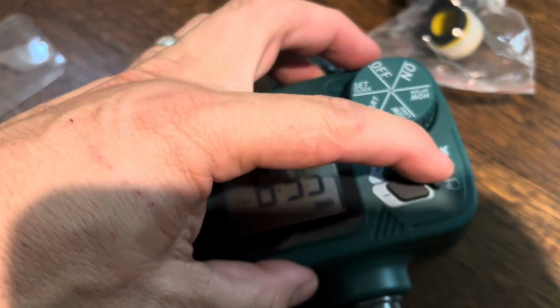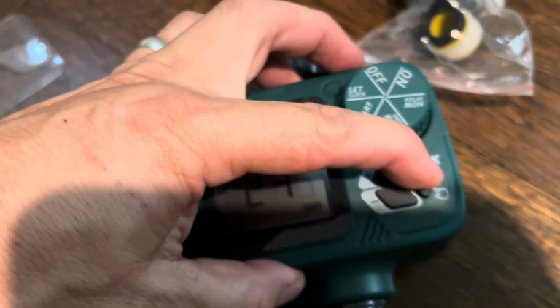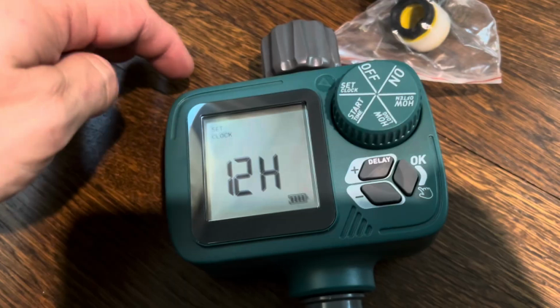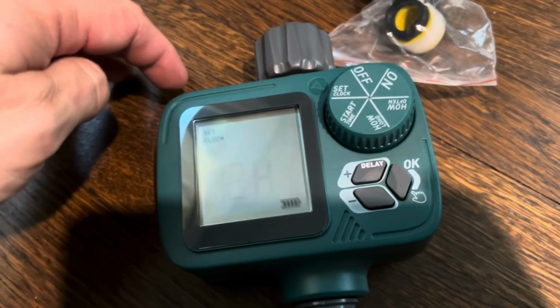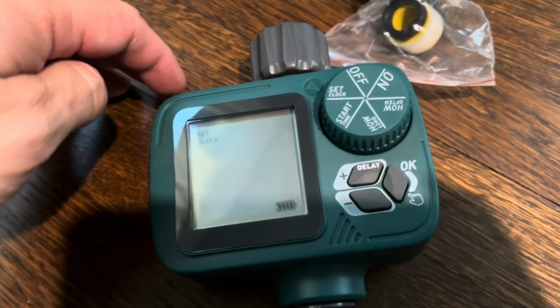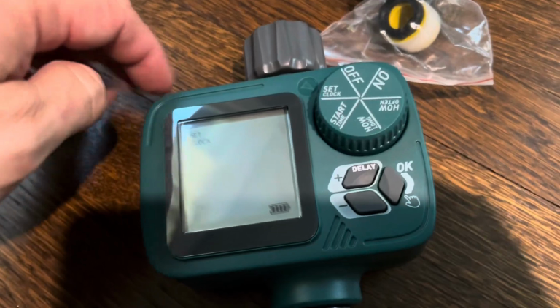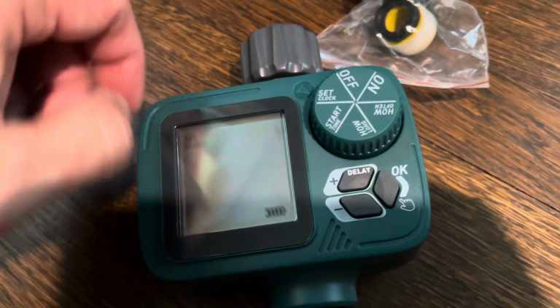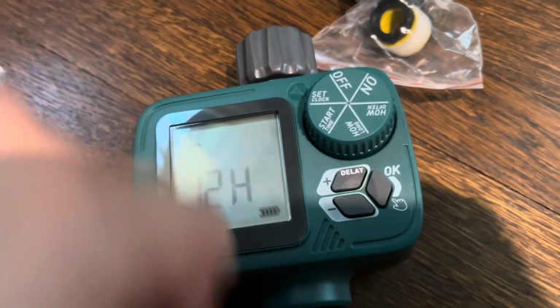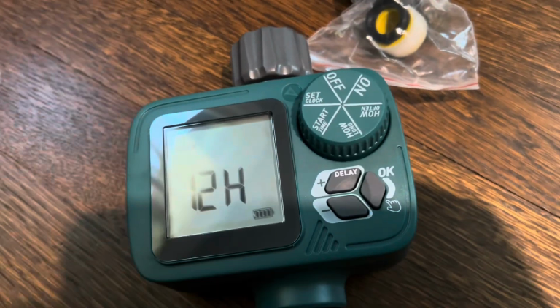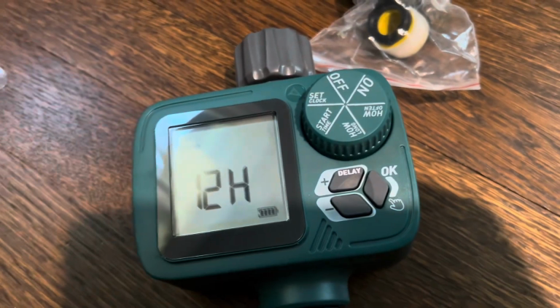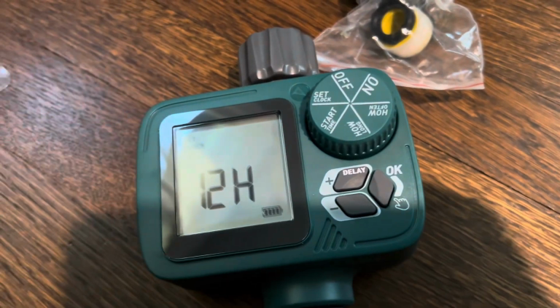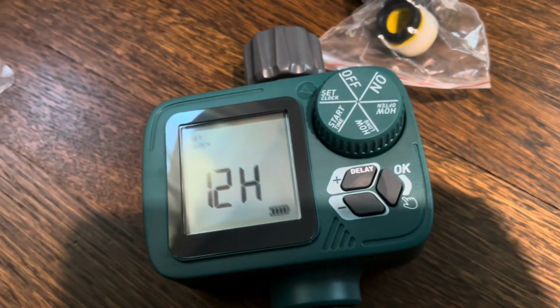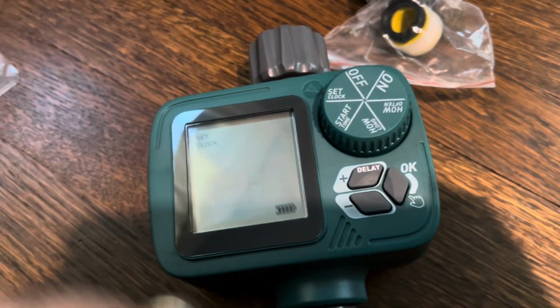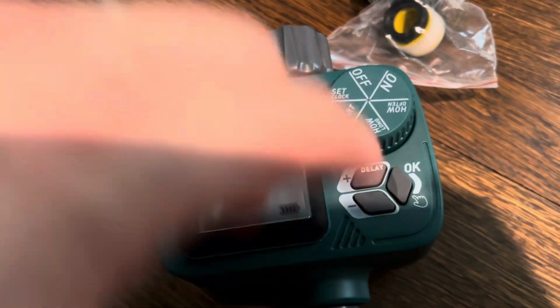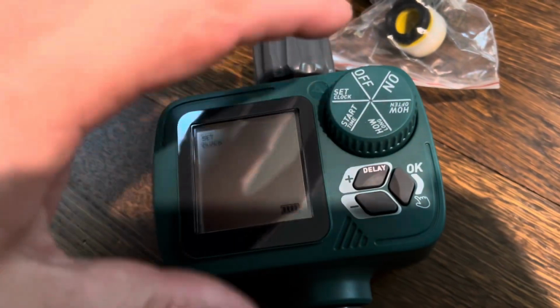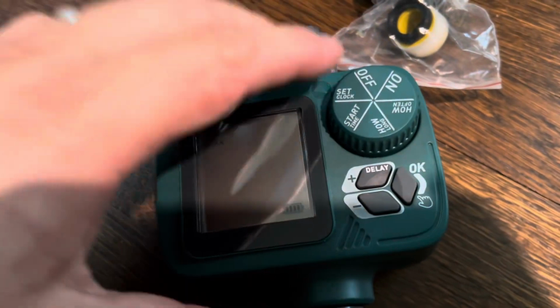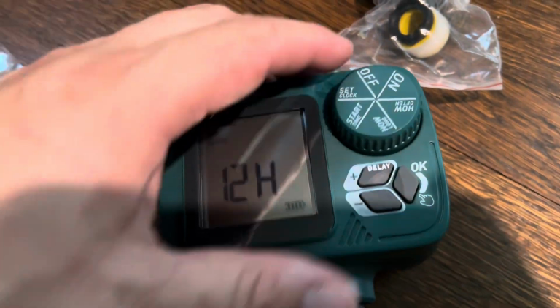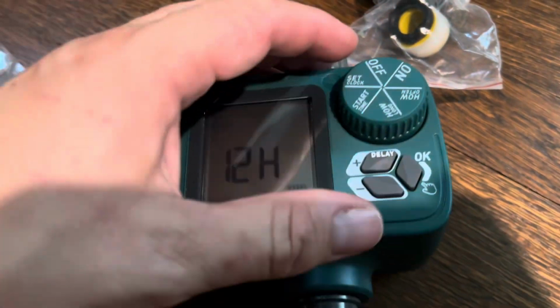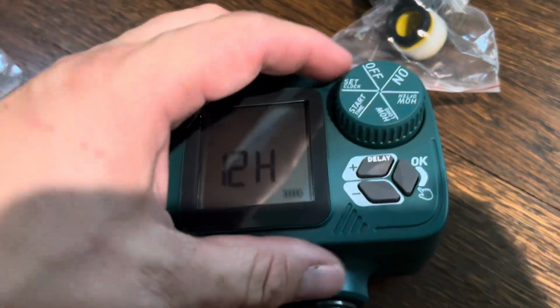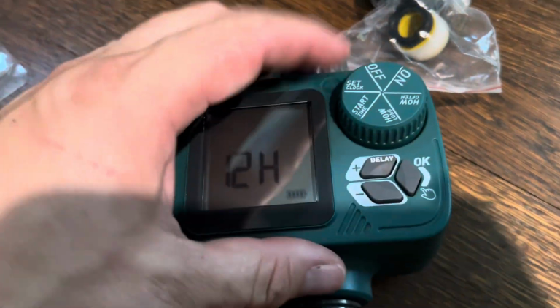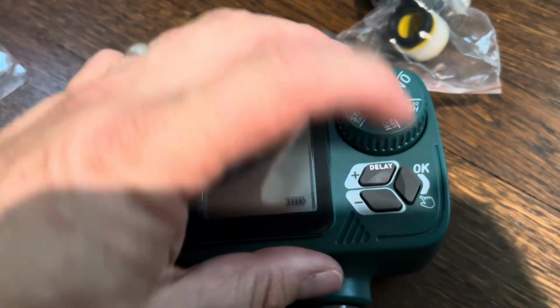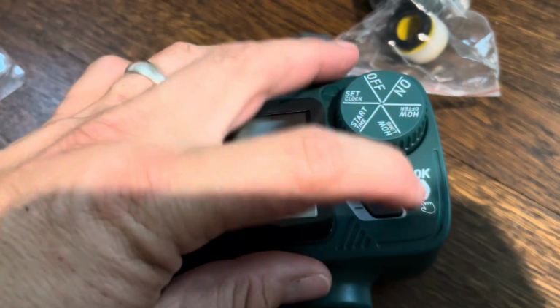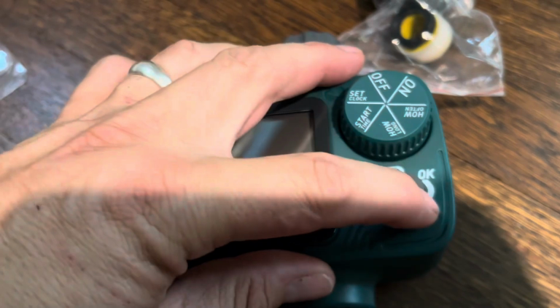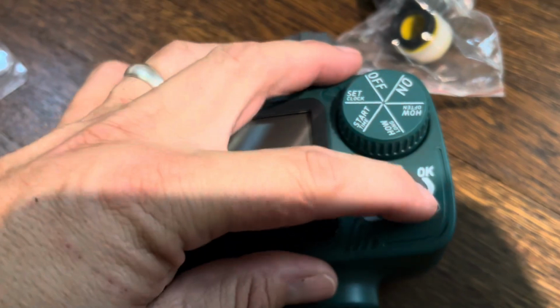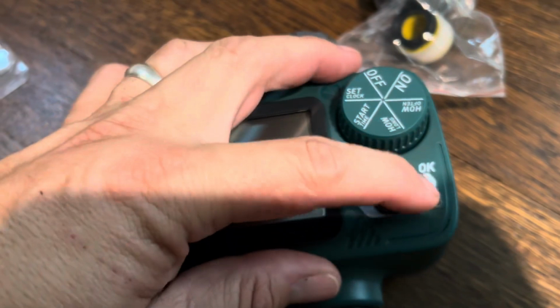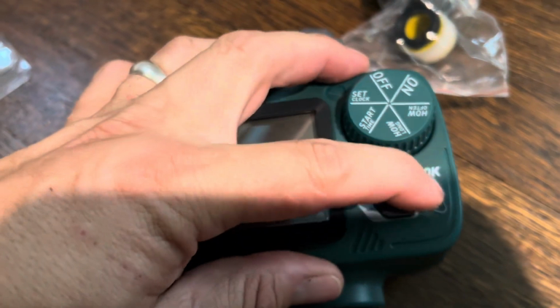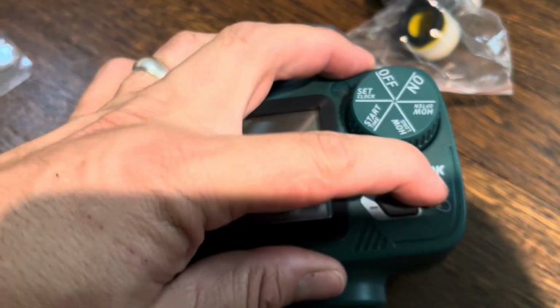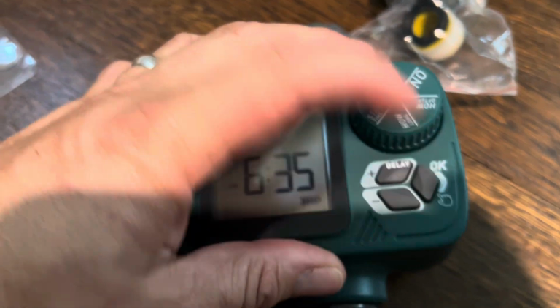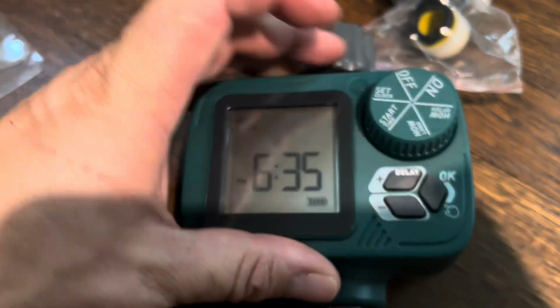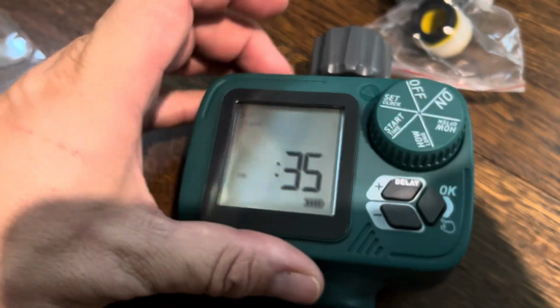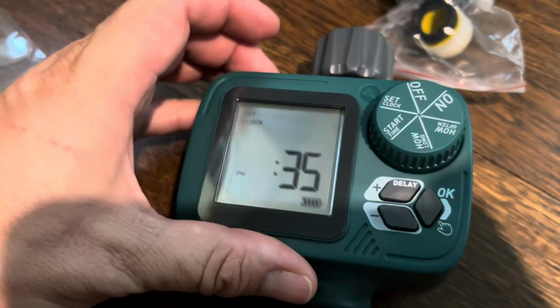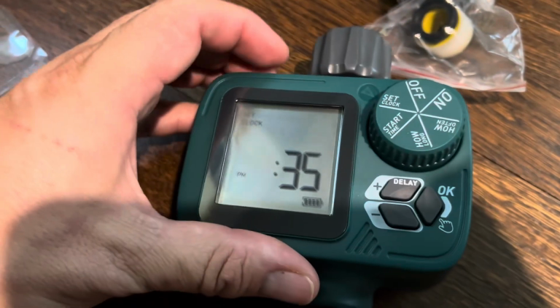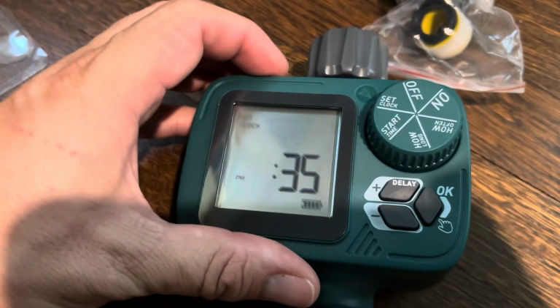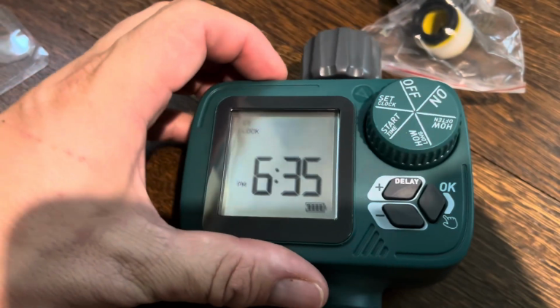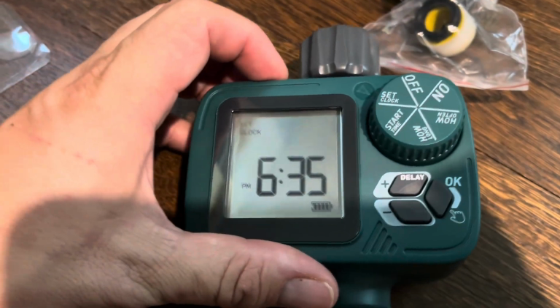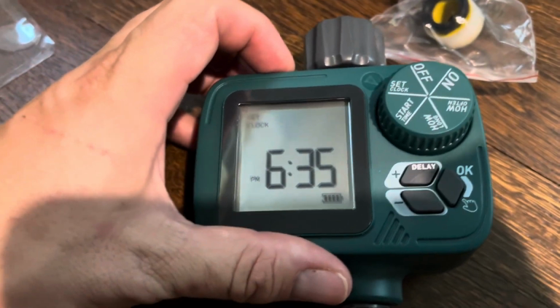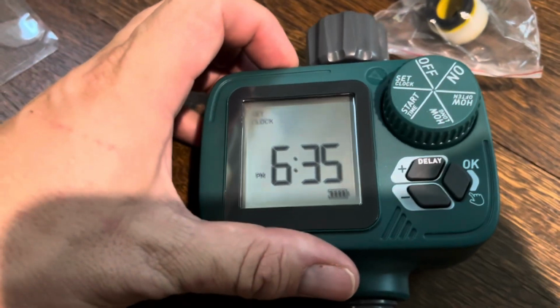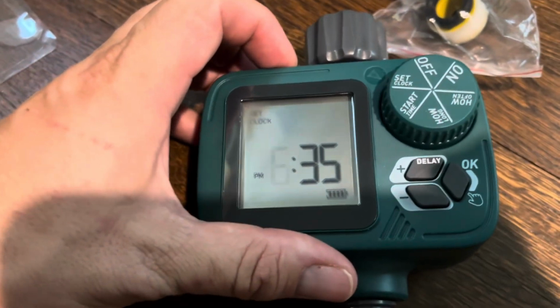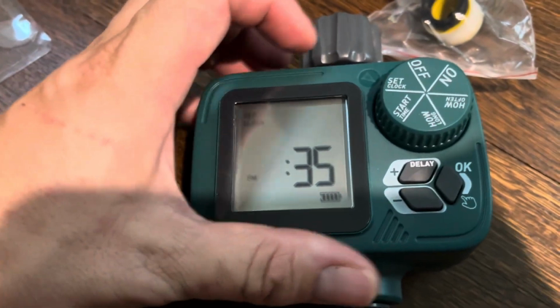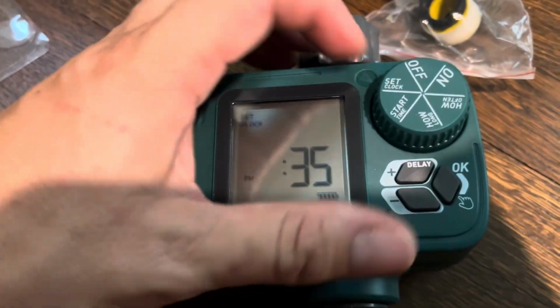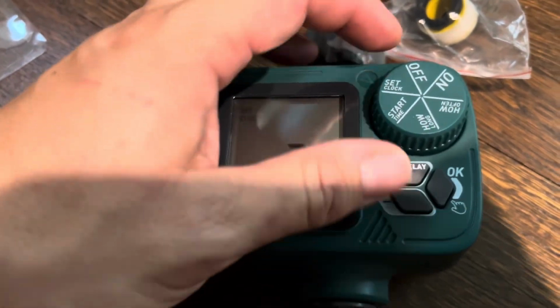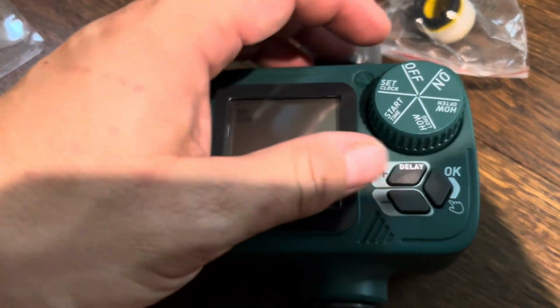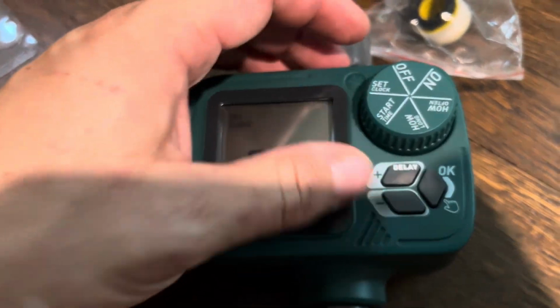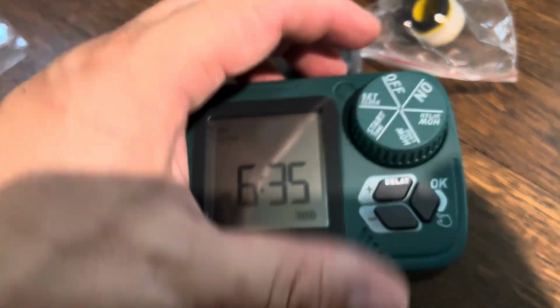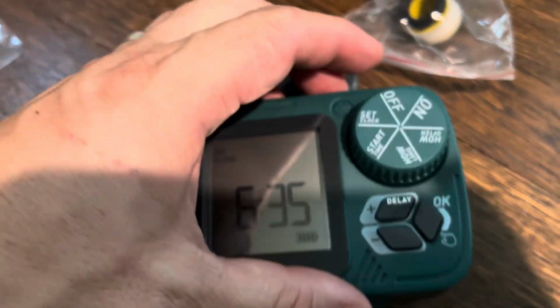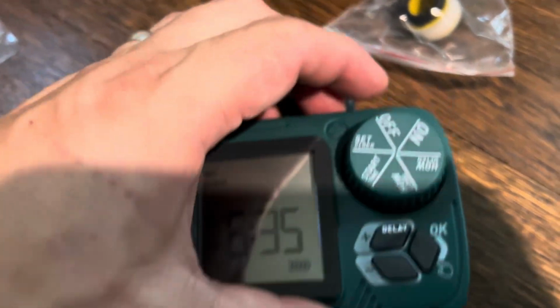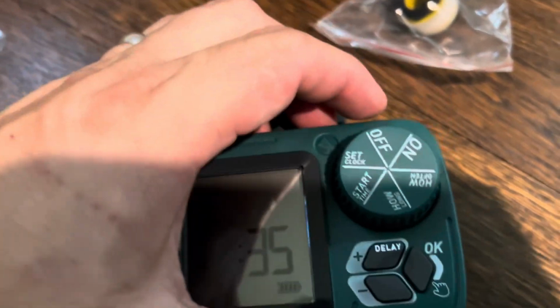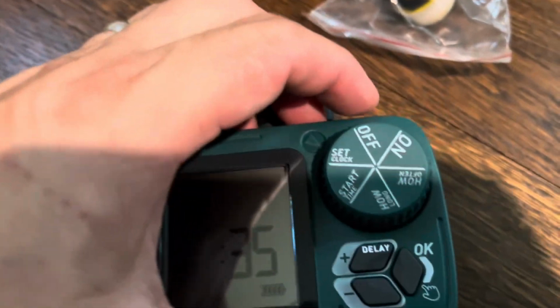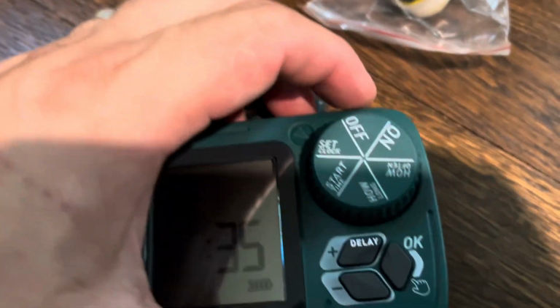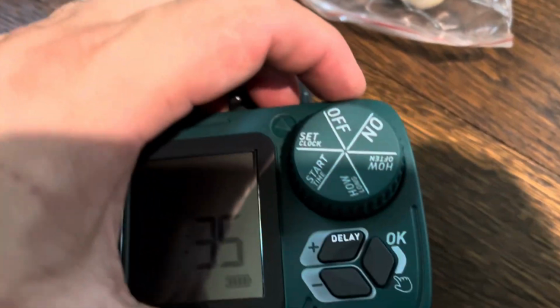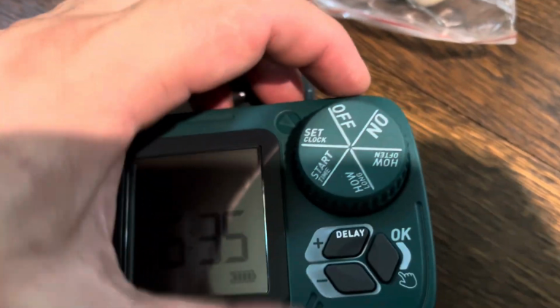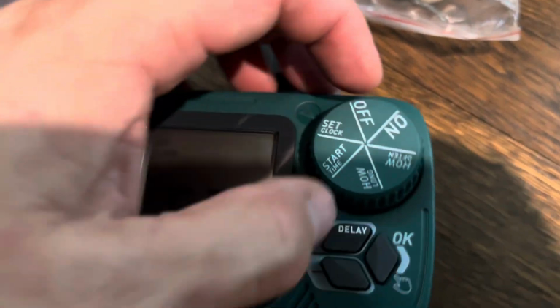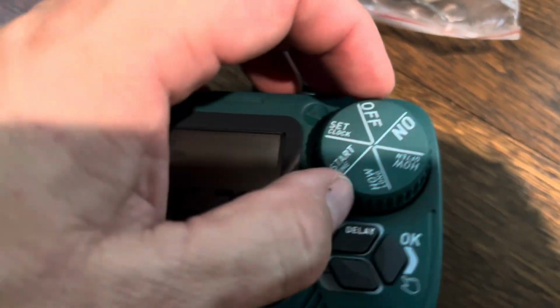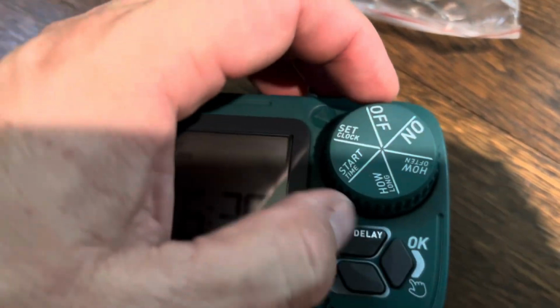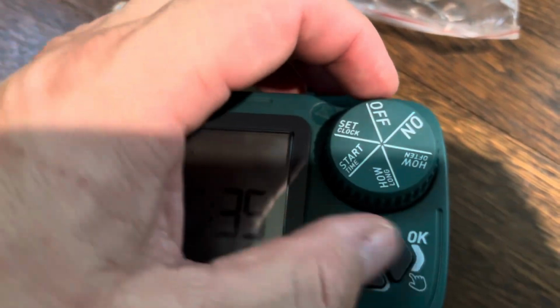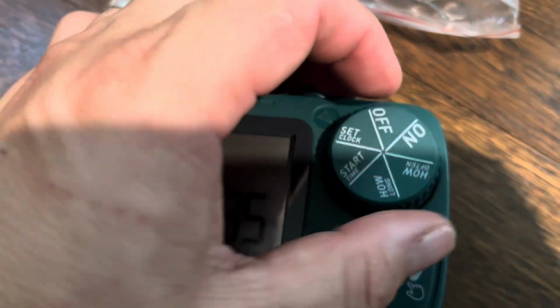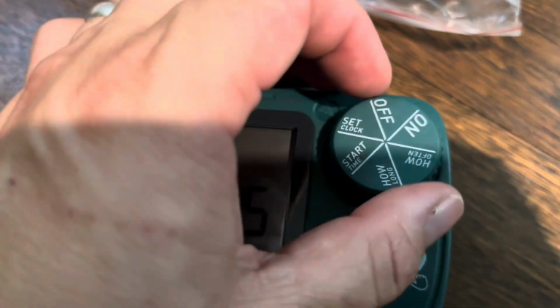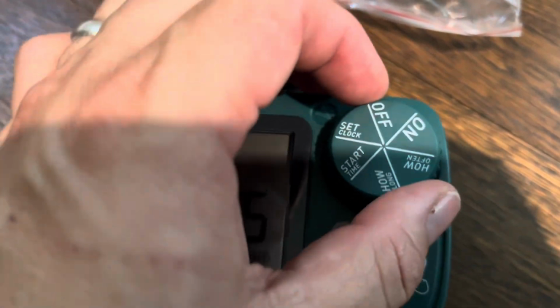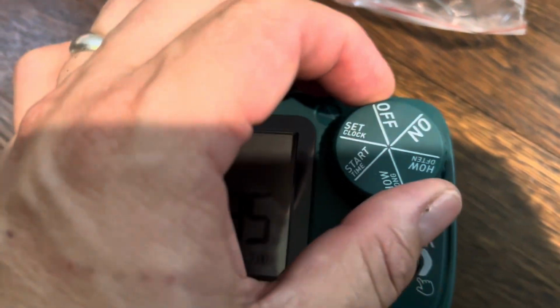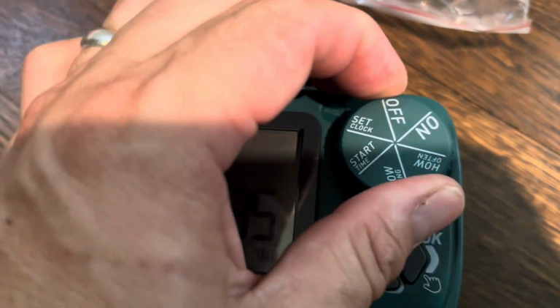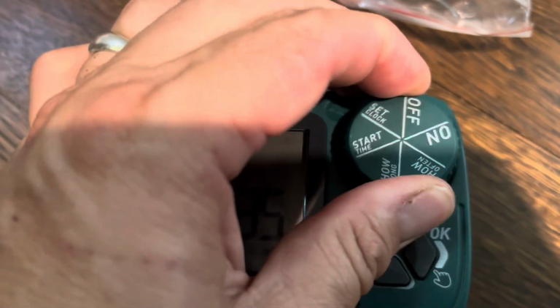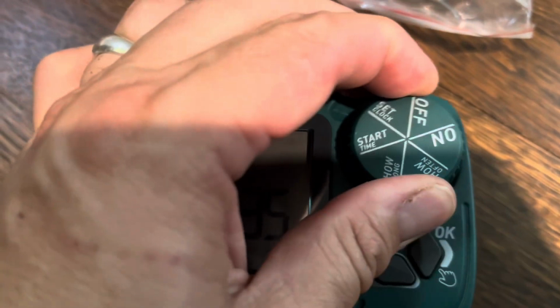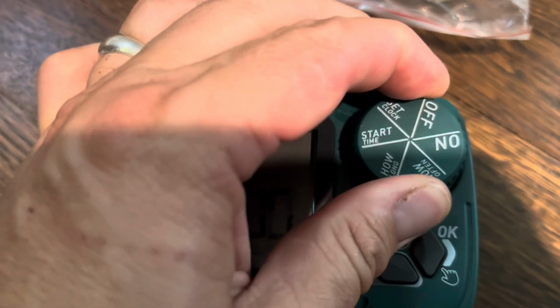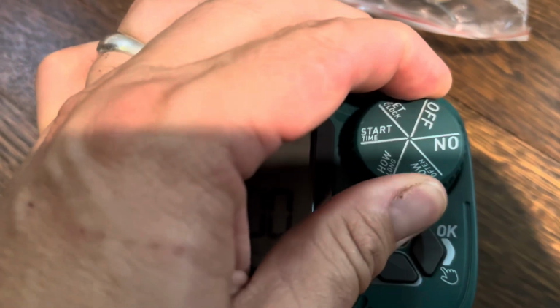All right, so time is now set. So now you go on to the next thing: start time.